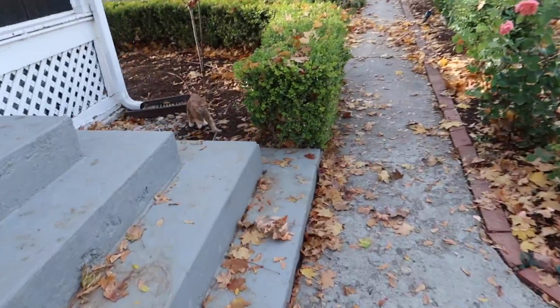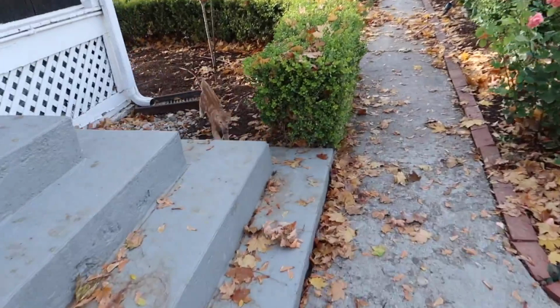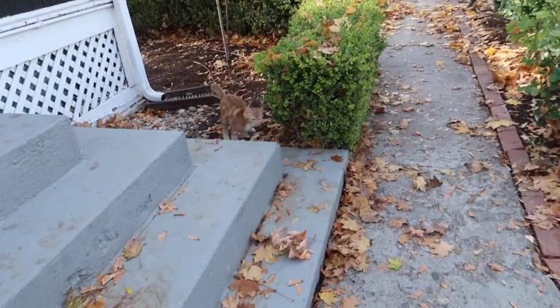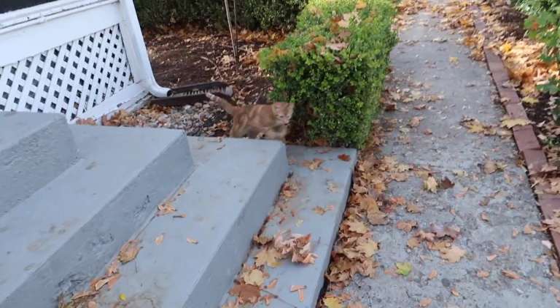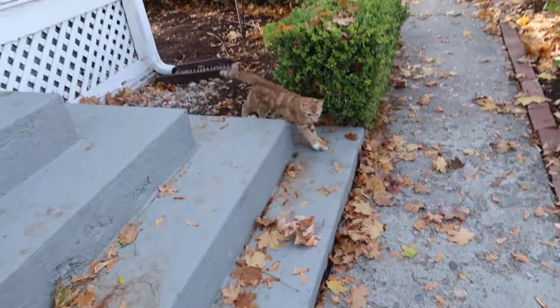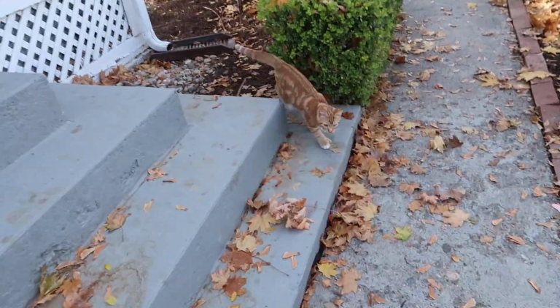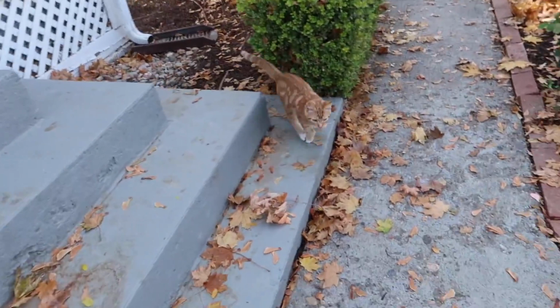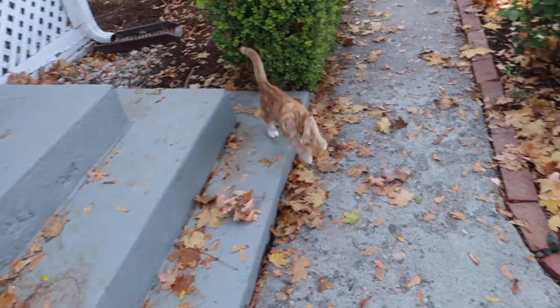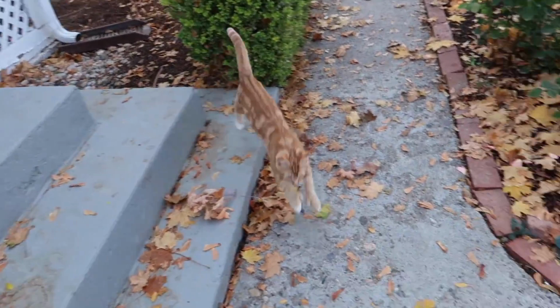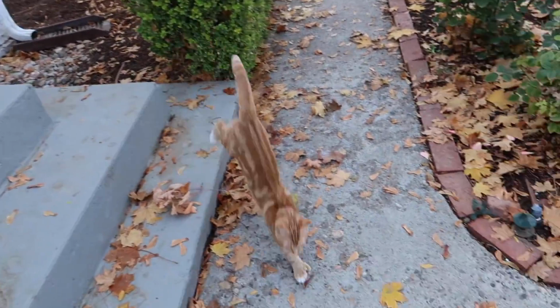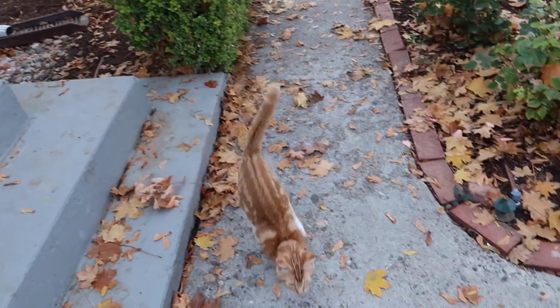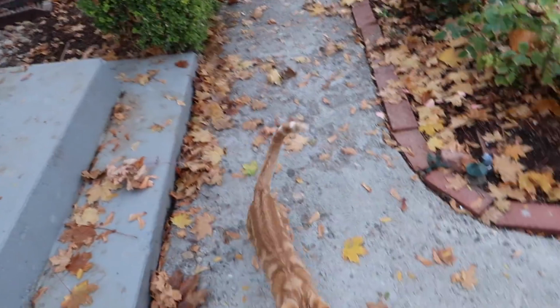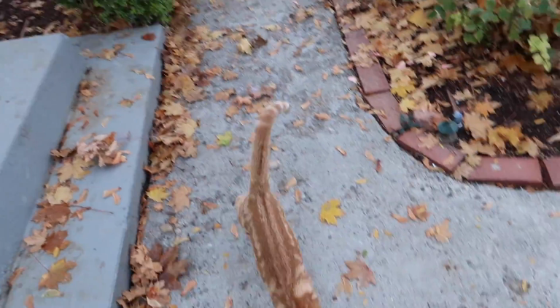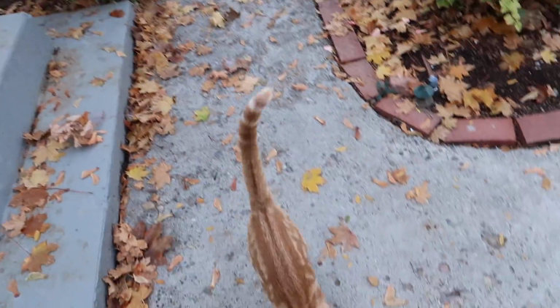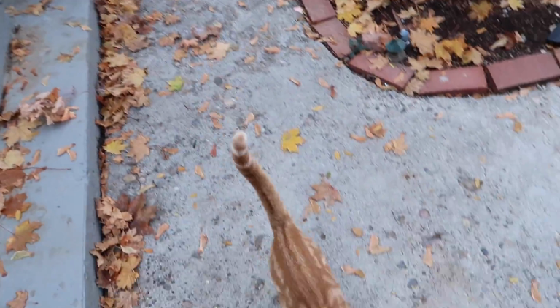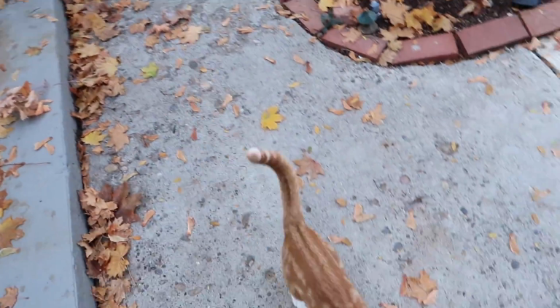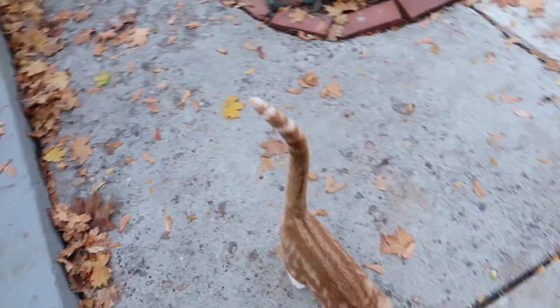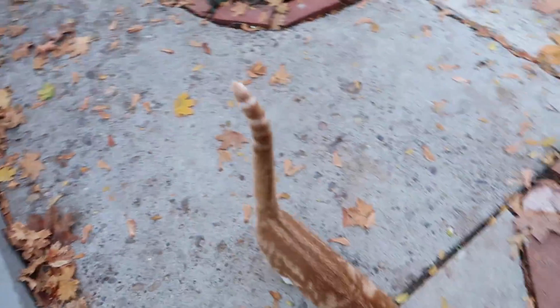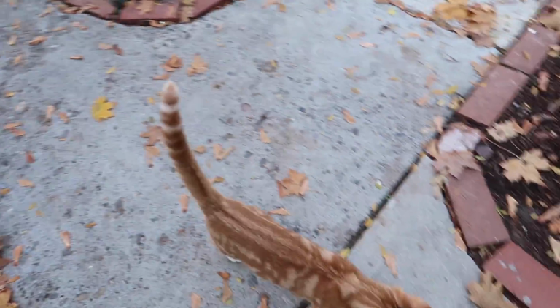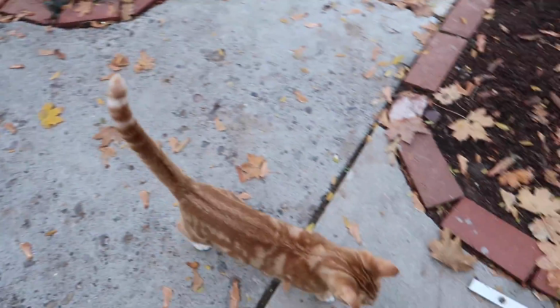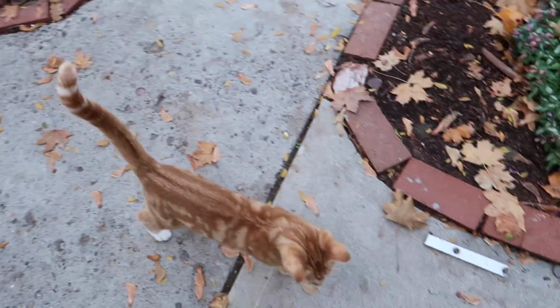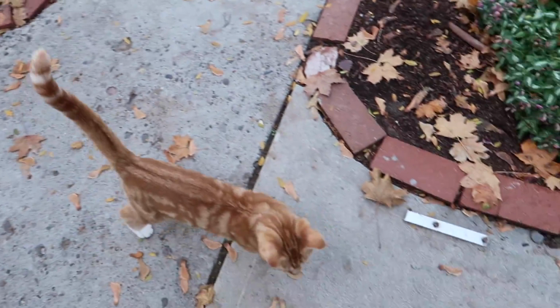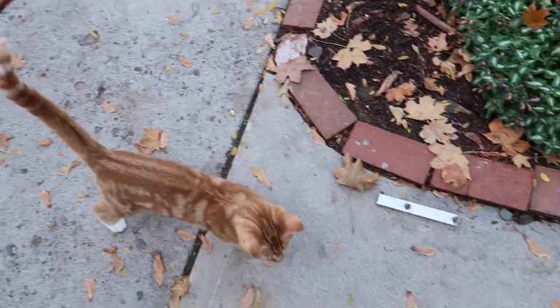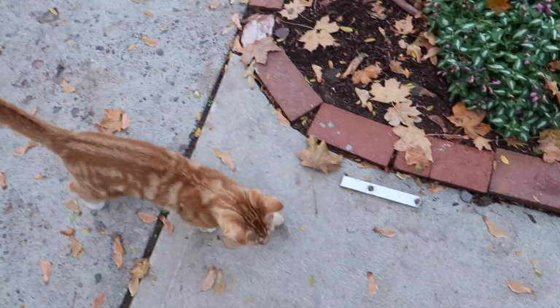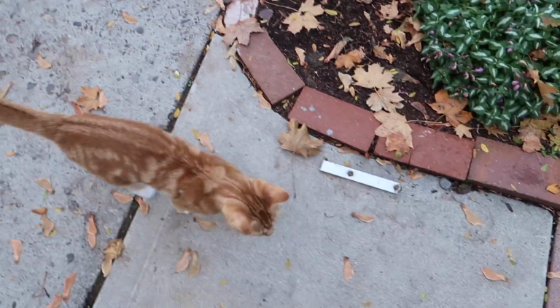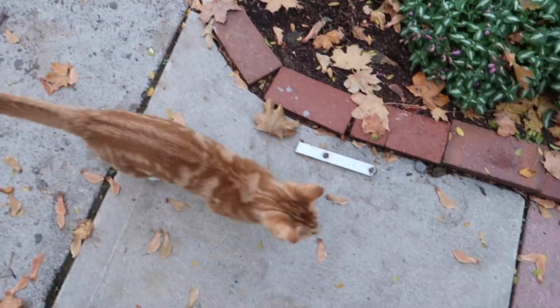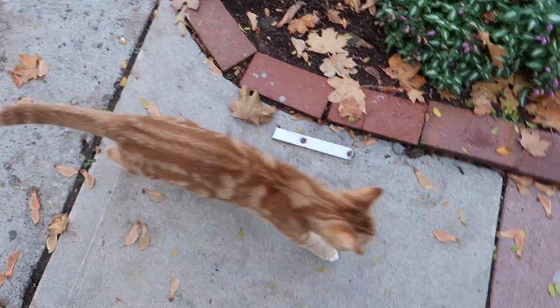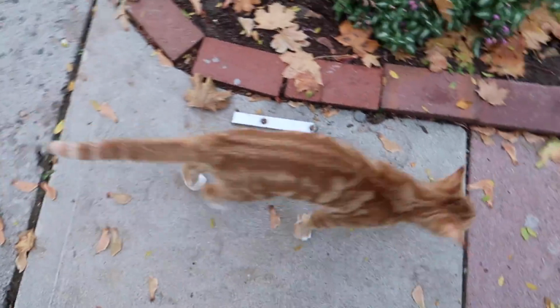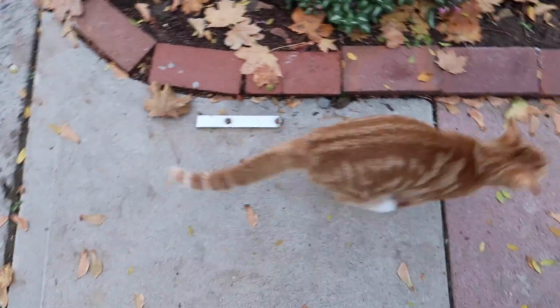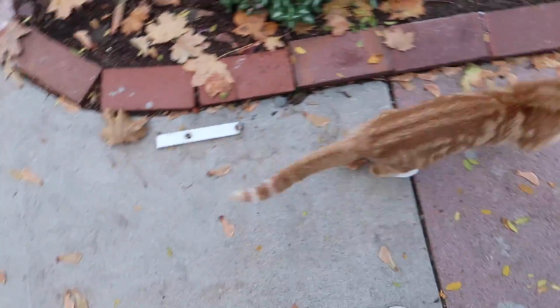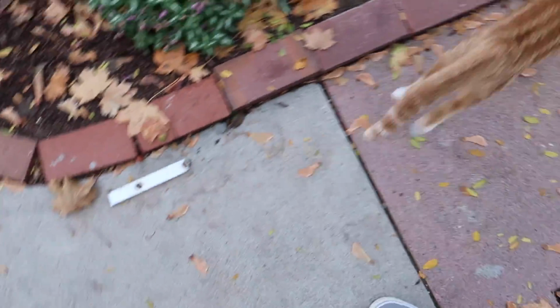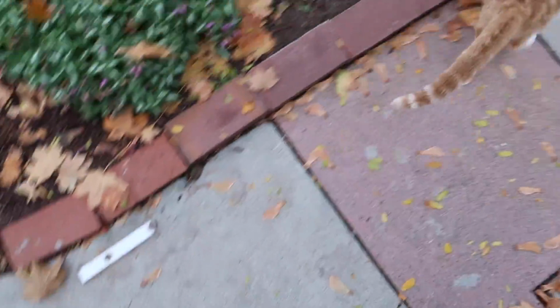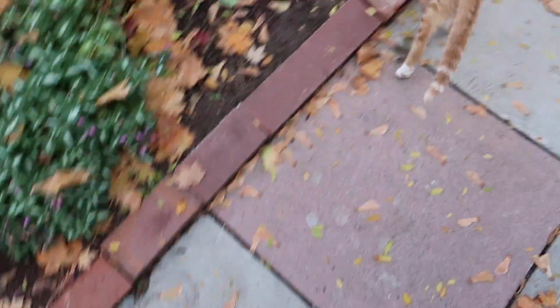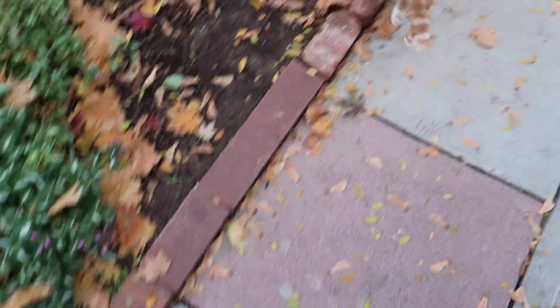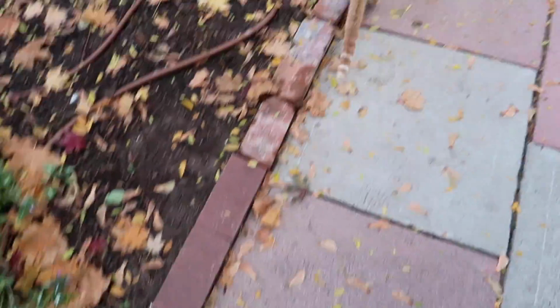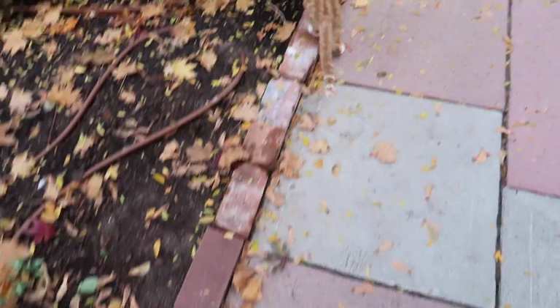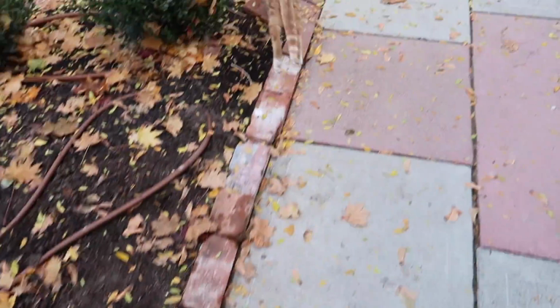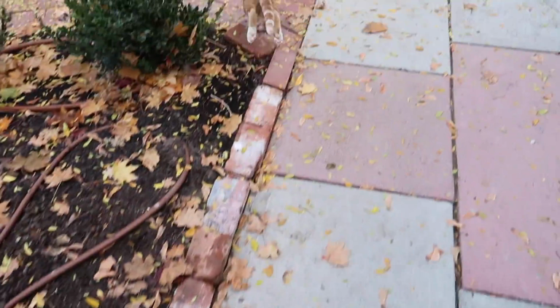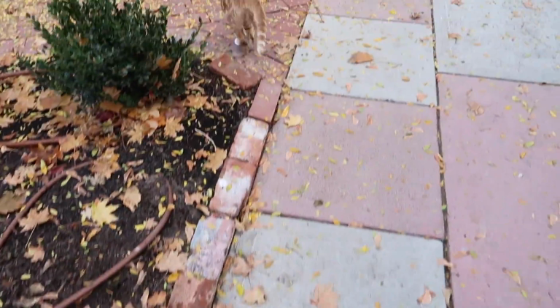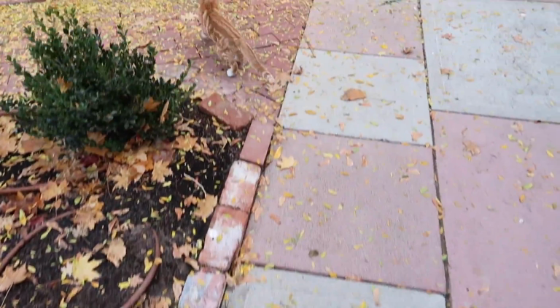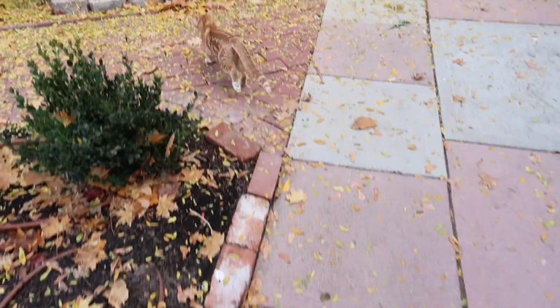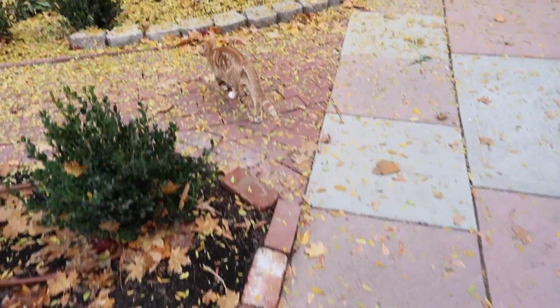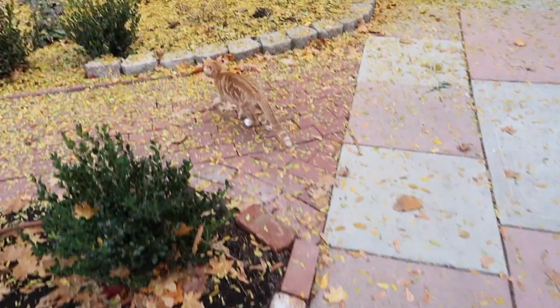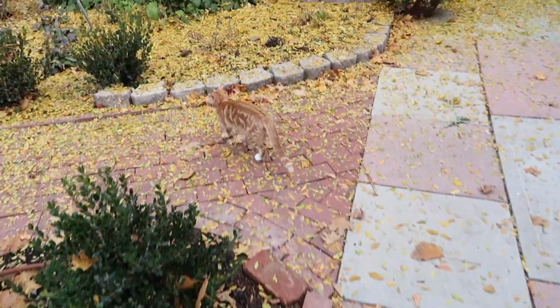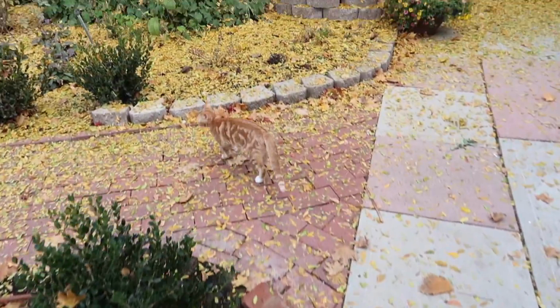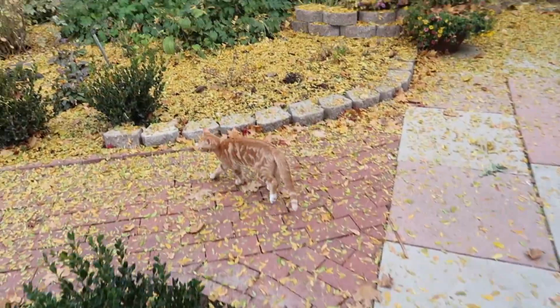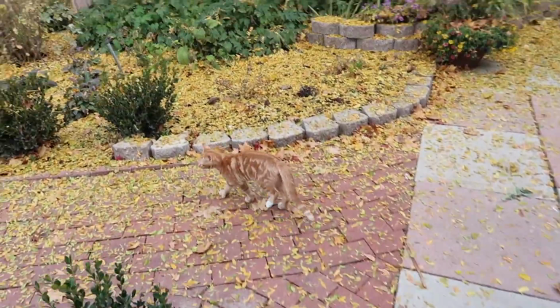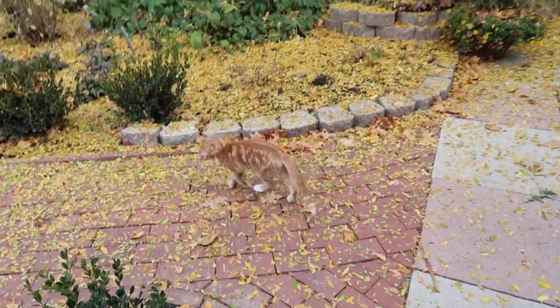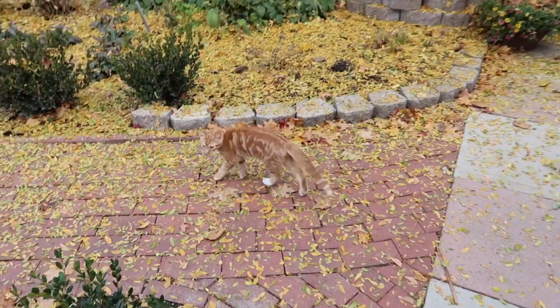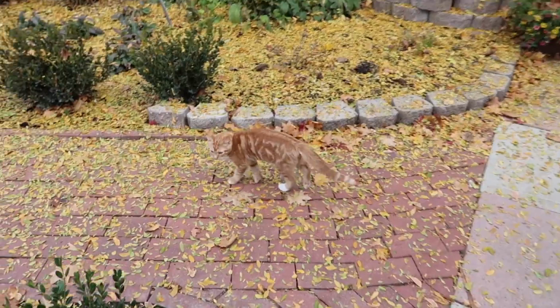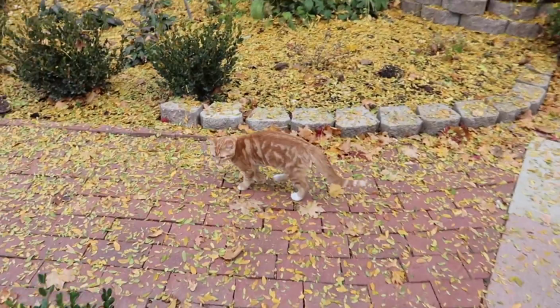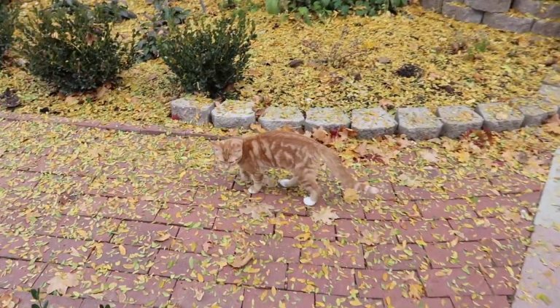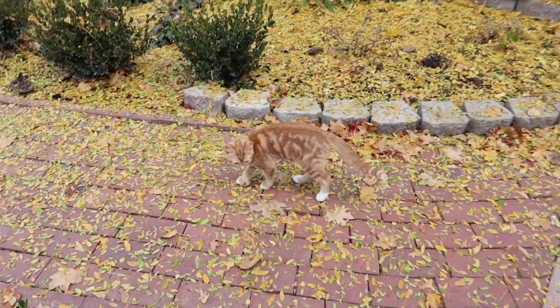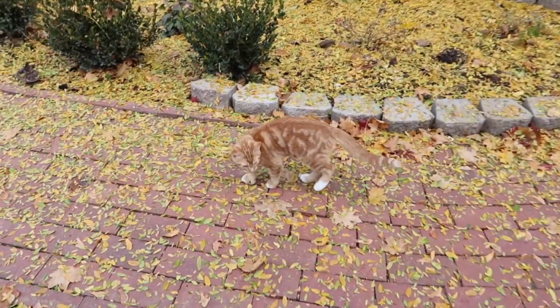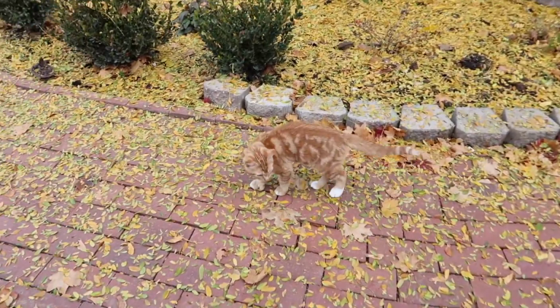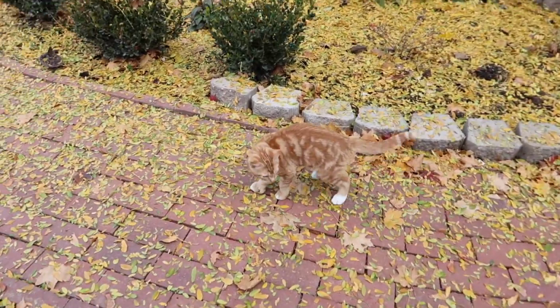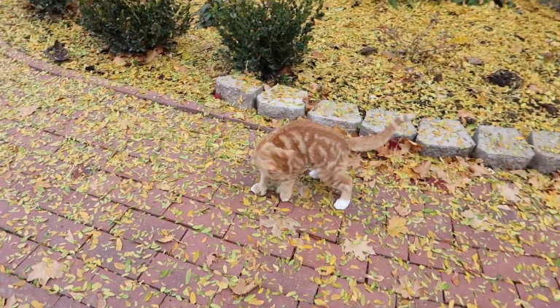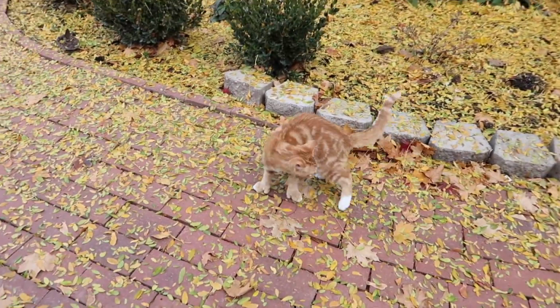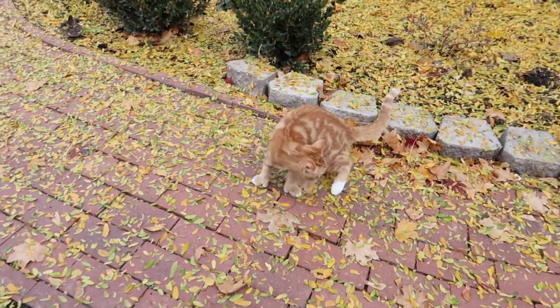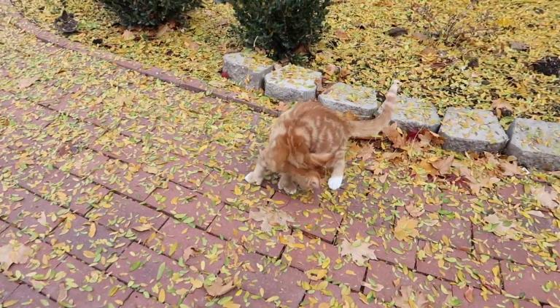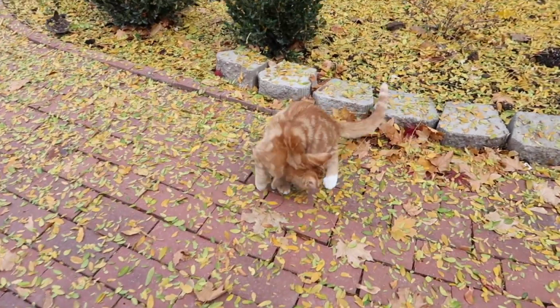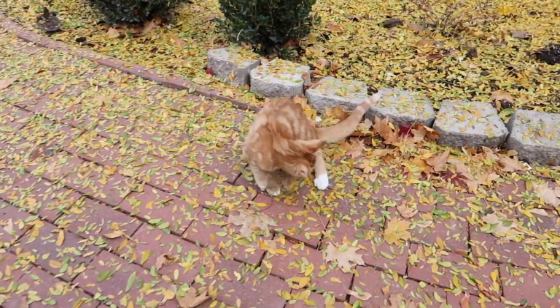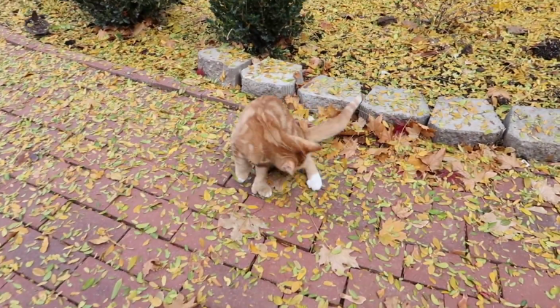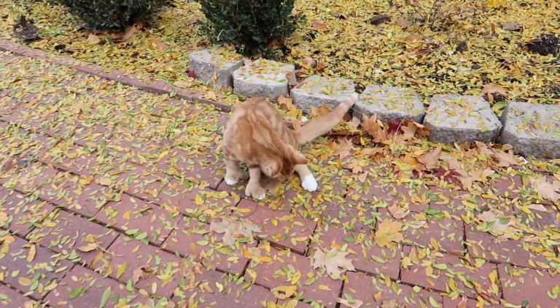There you are. Hey buddy. Are you going to play with us out here today? You are so cute.